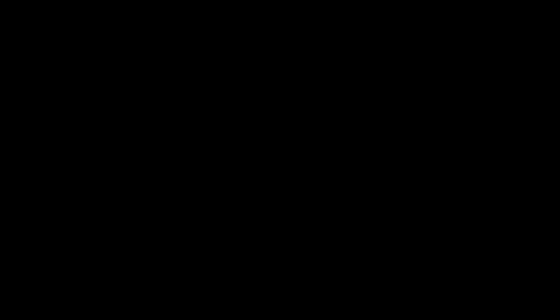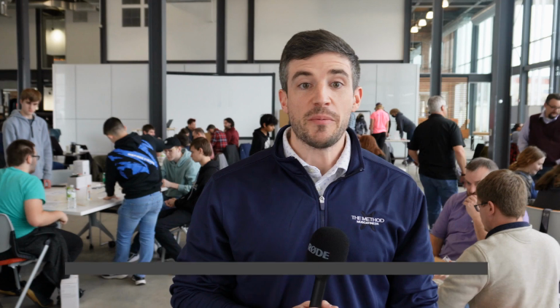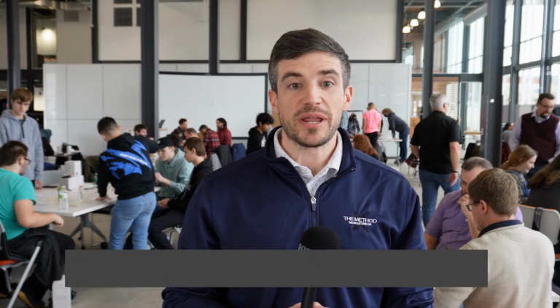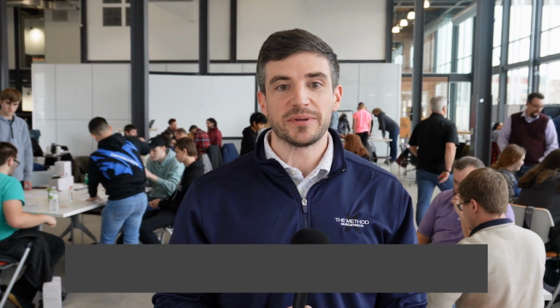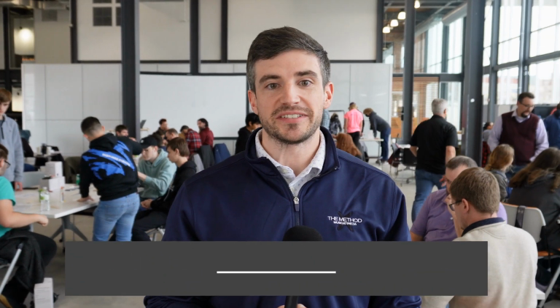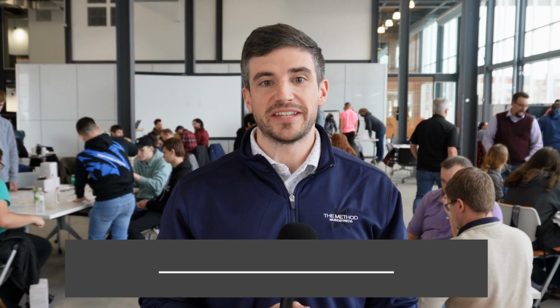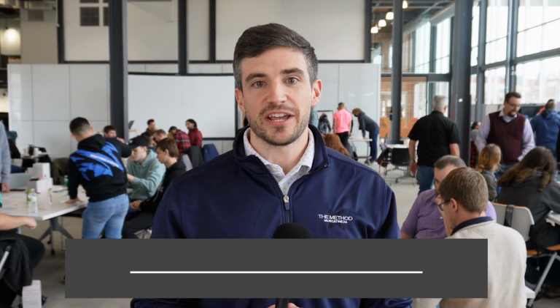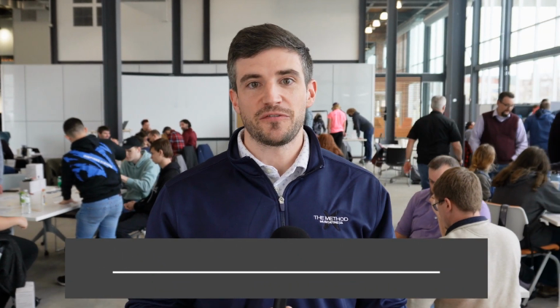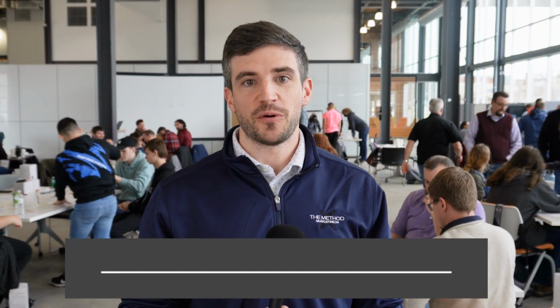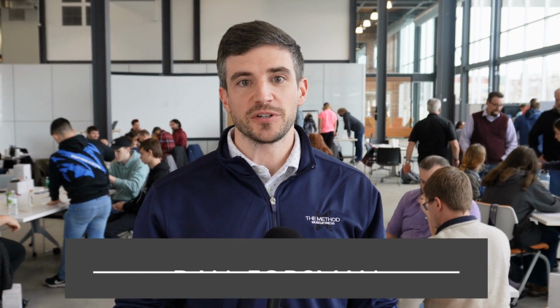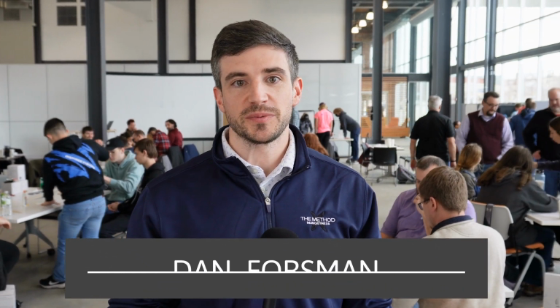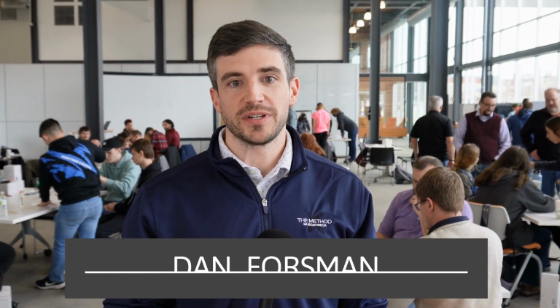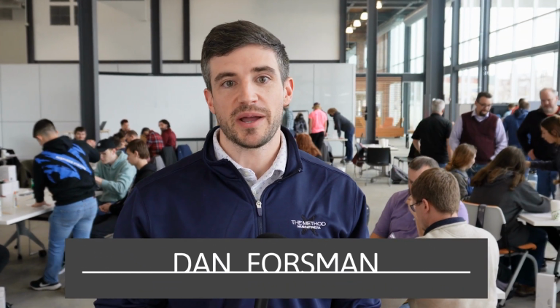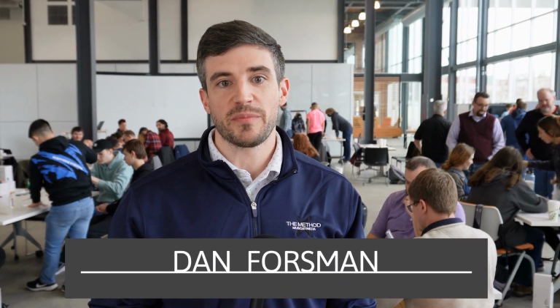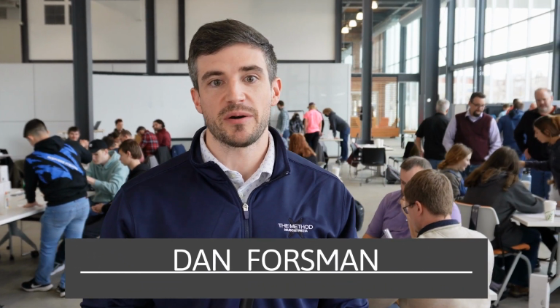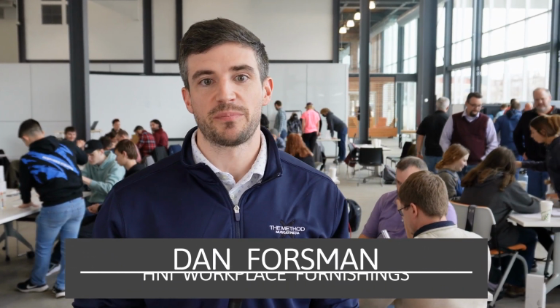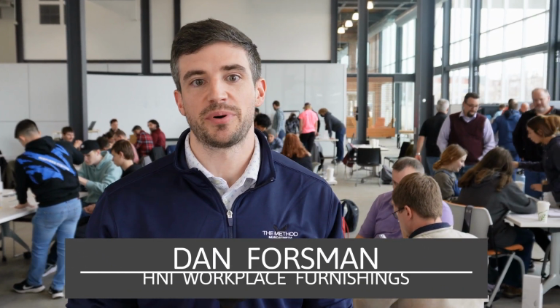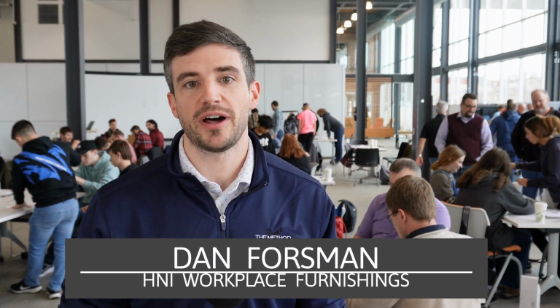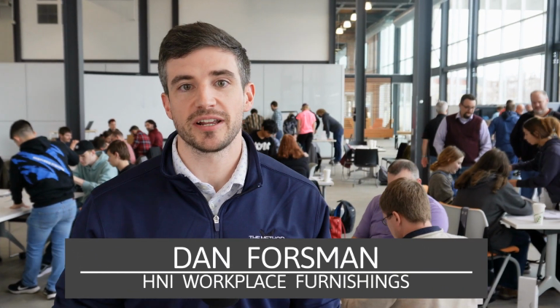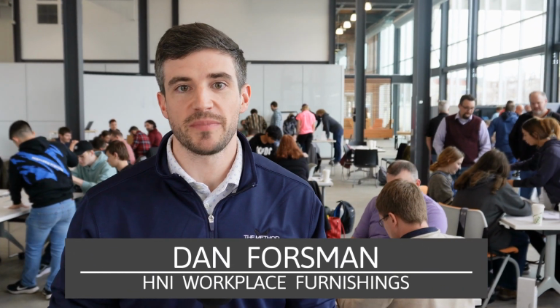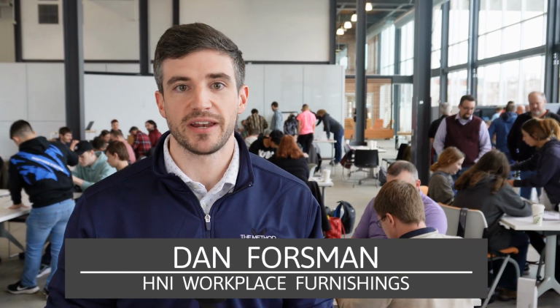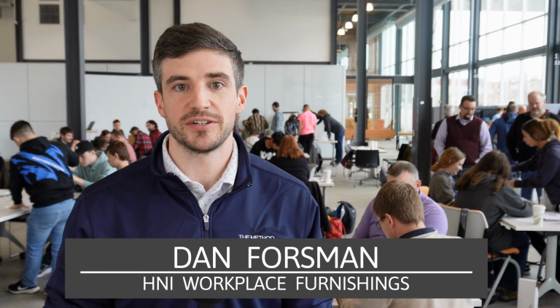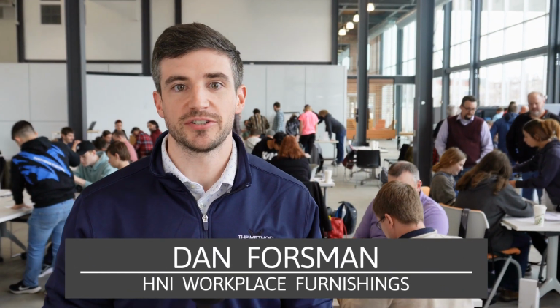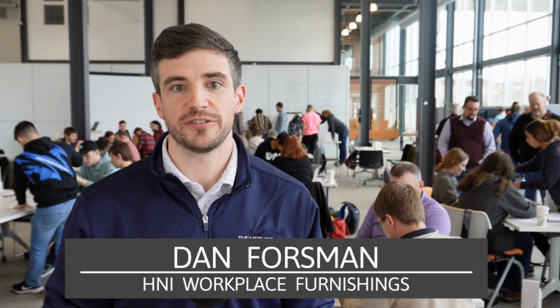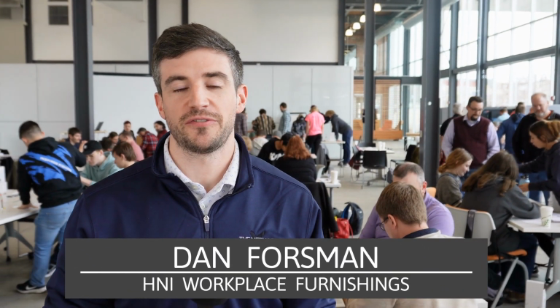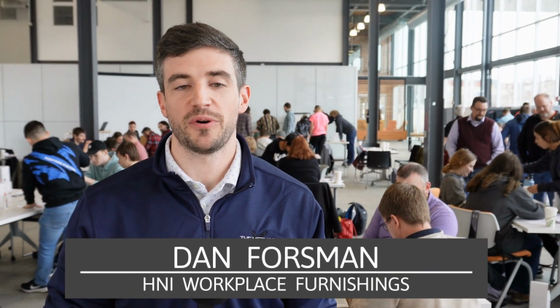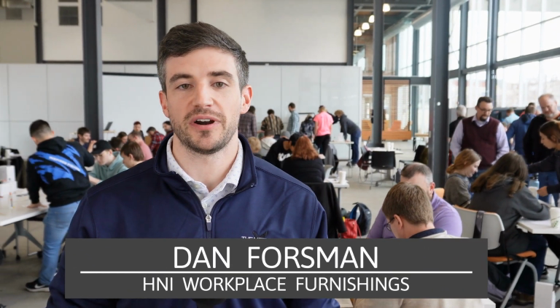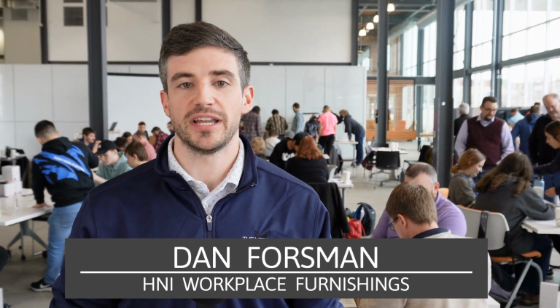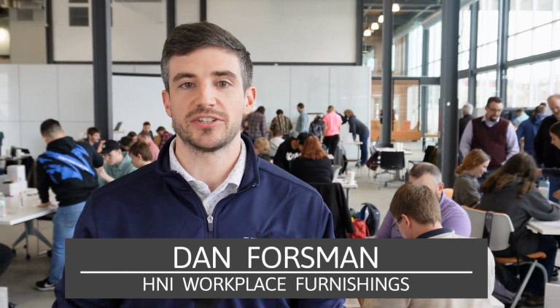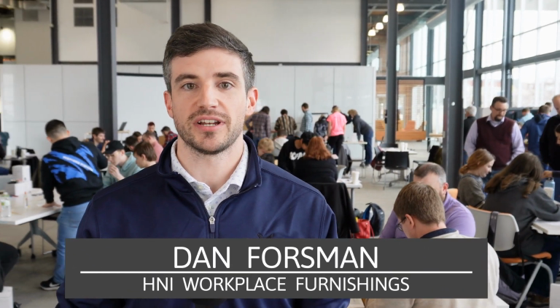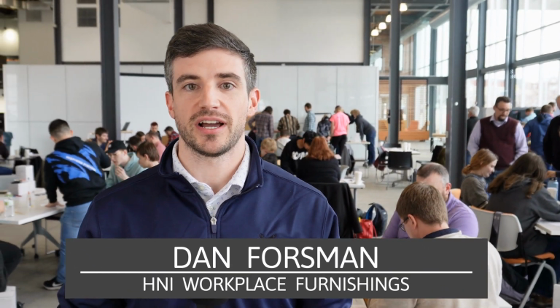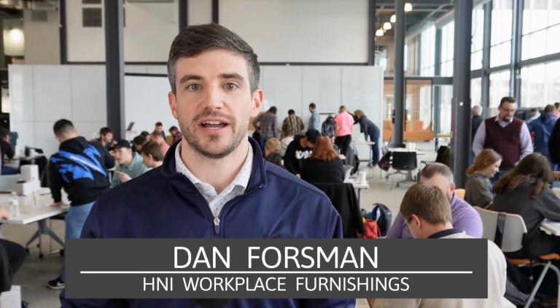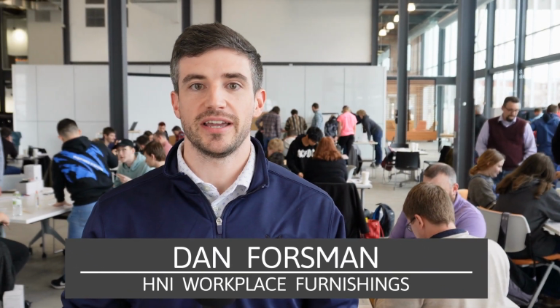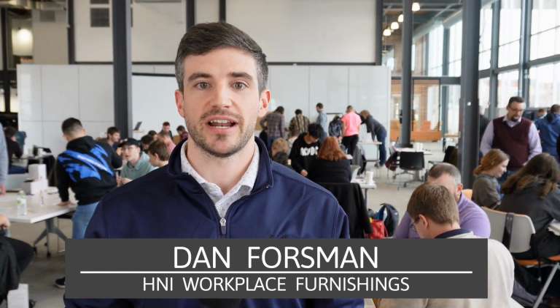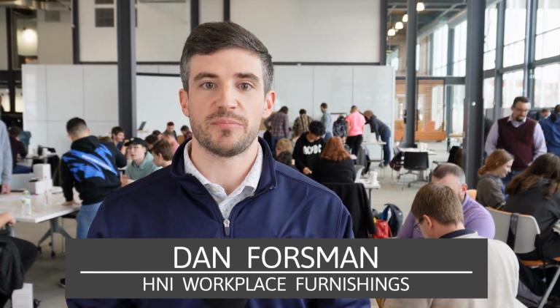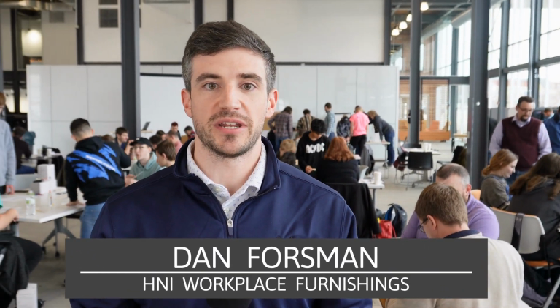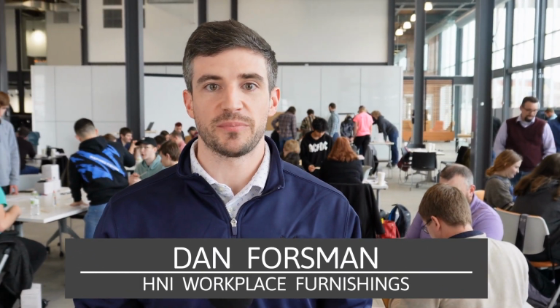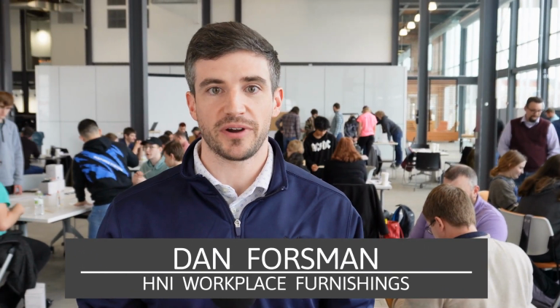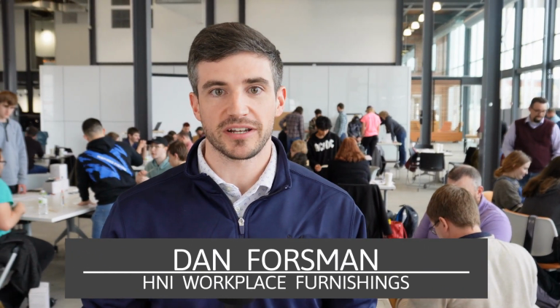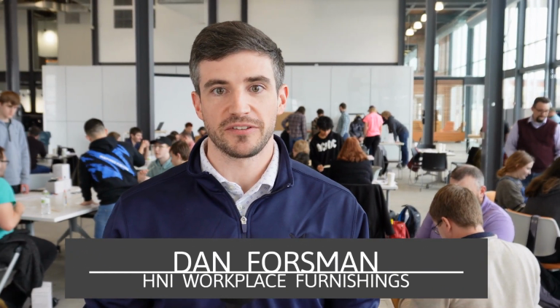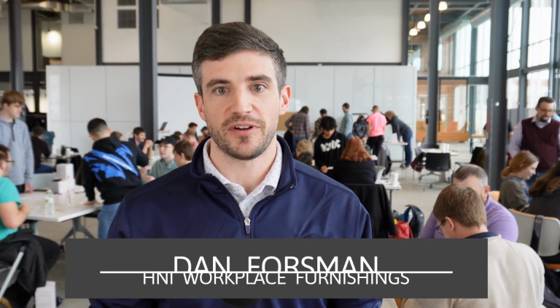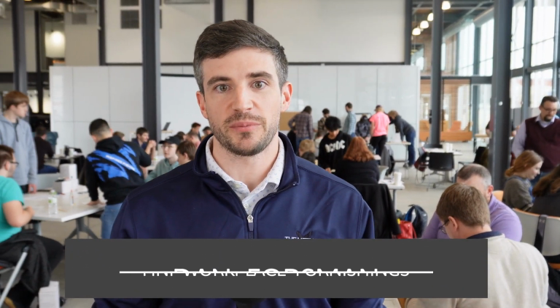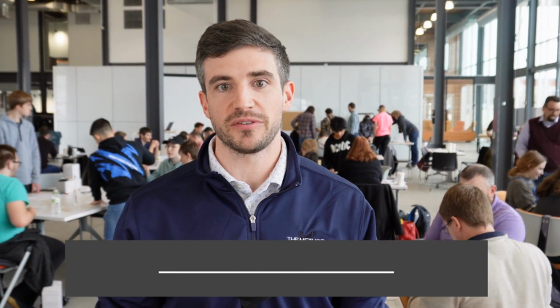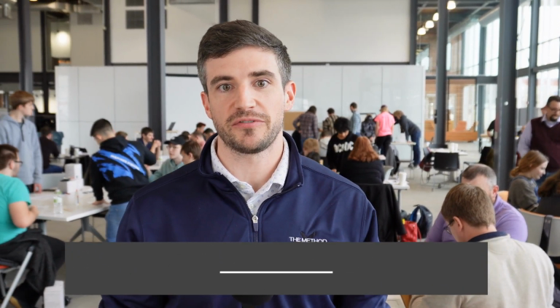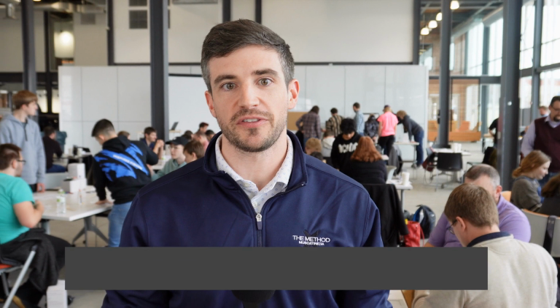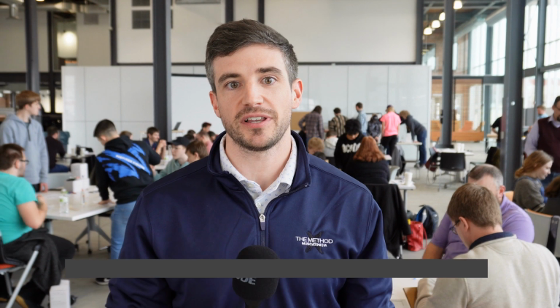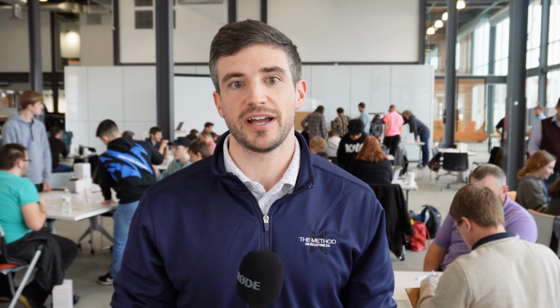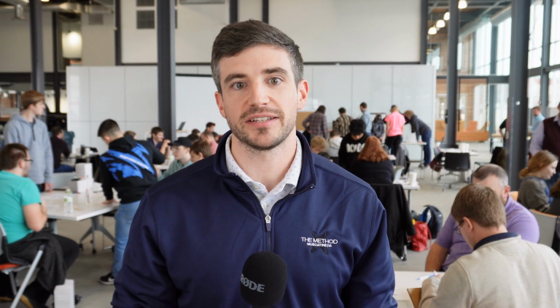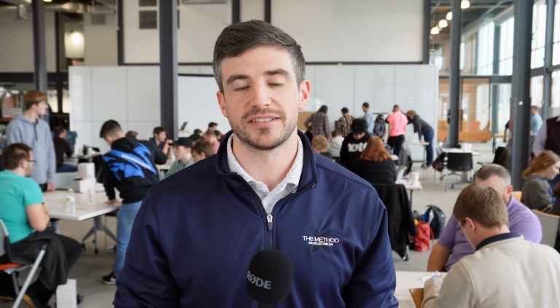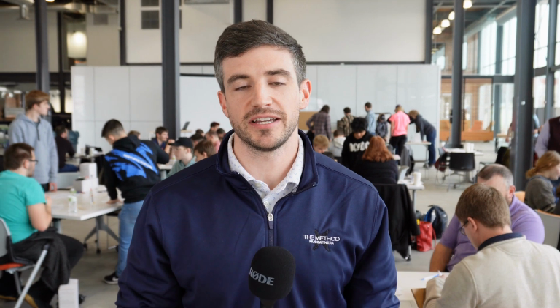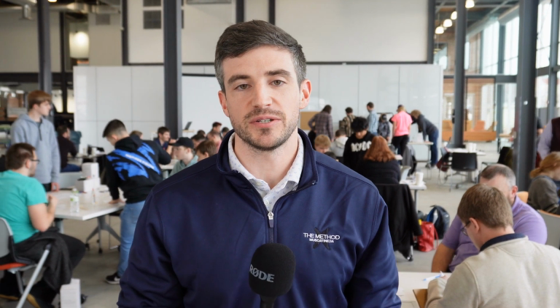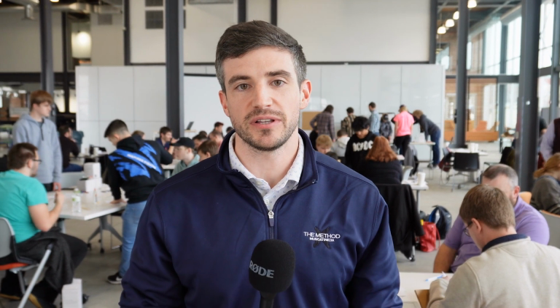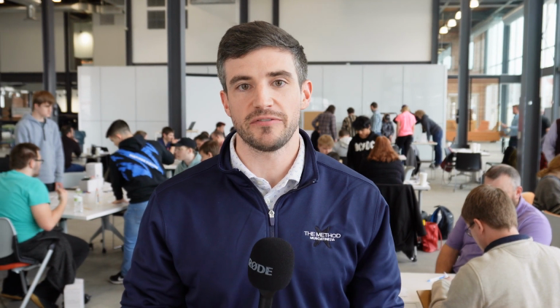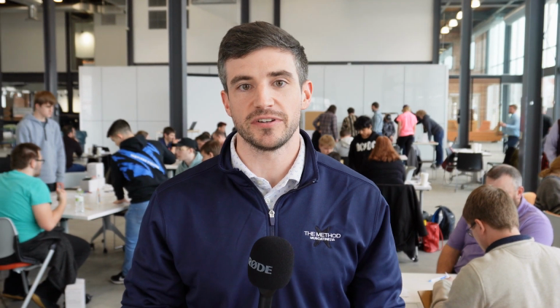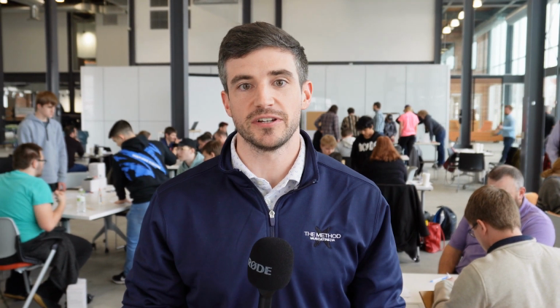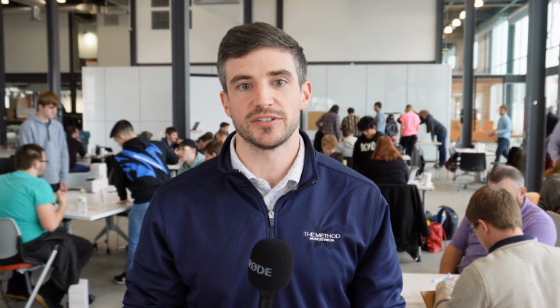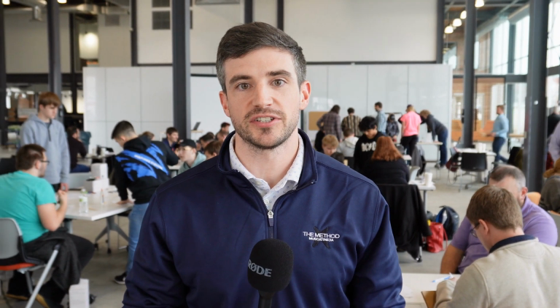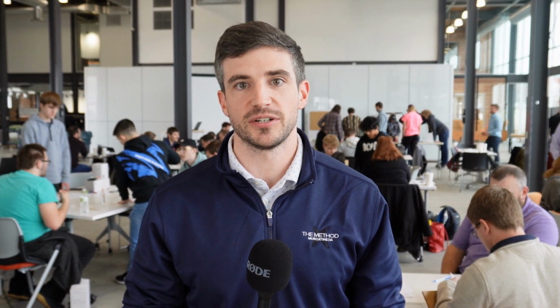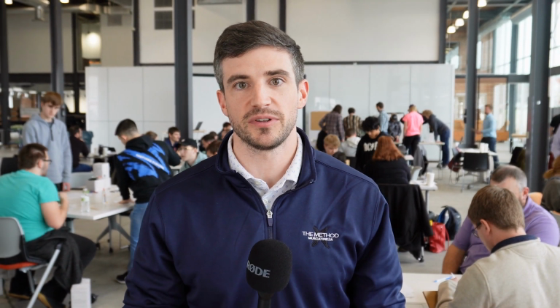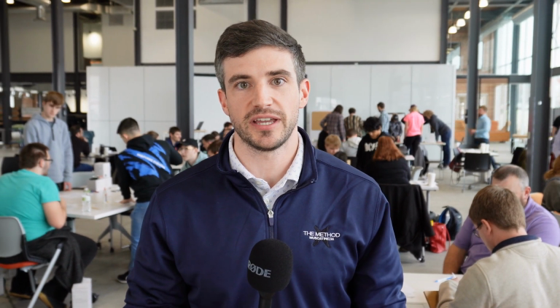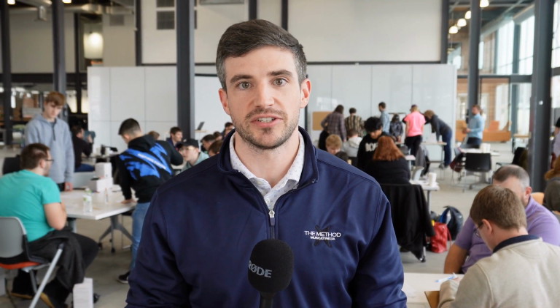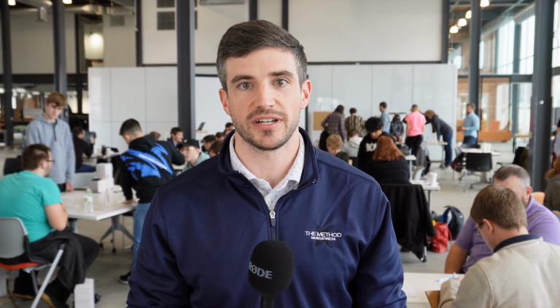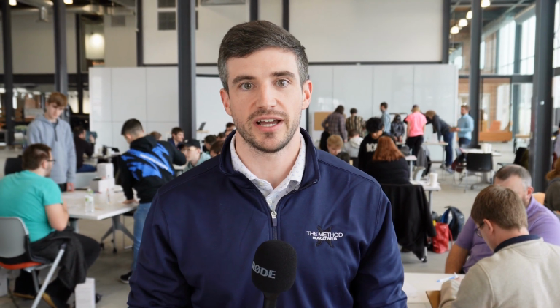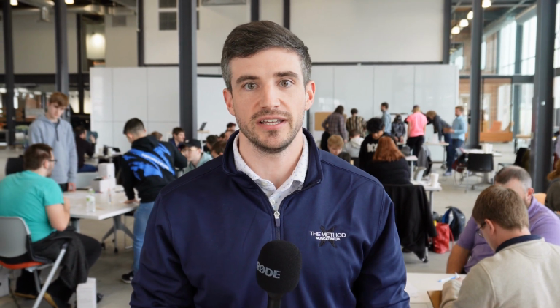My name is Dan Forsman. I'm a product manager for H&I and I've been in product development for the last 10 to 11 years here with H&I.